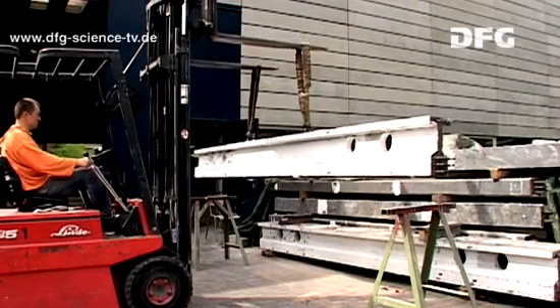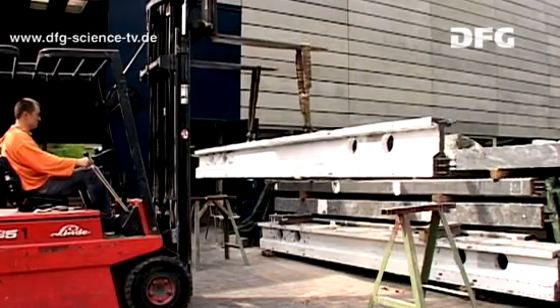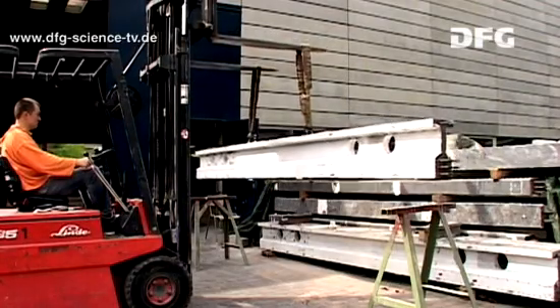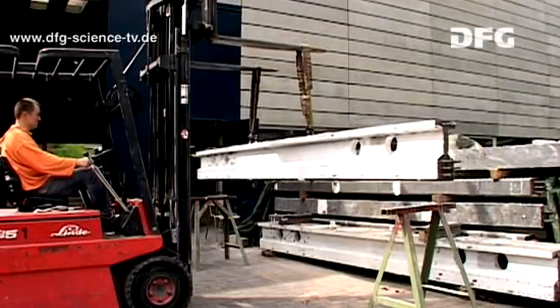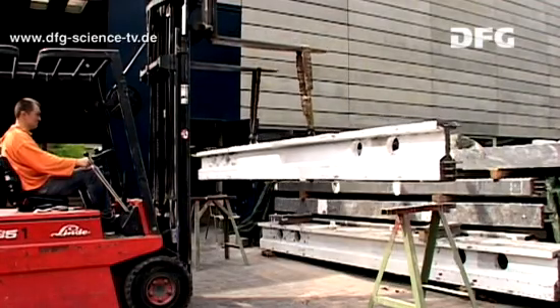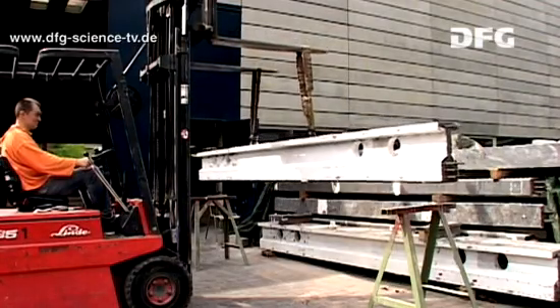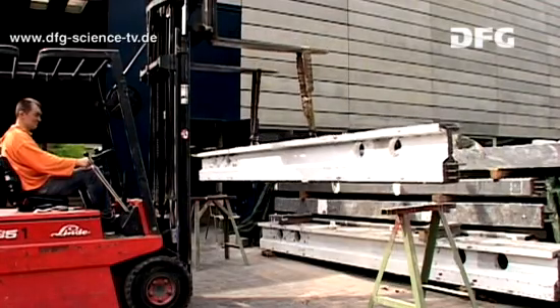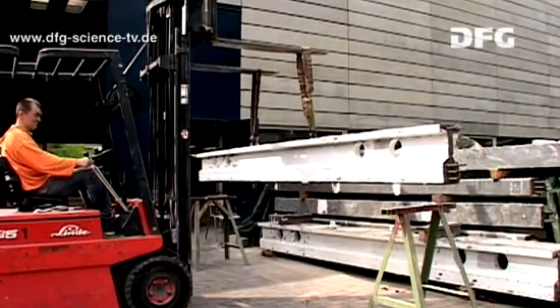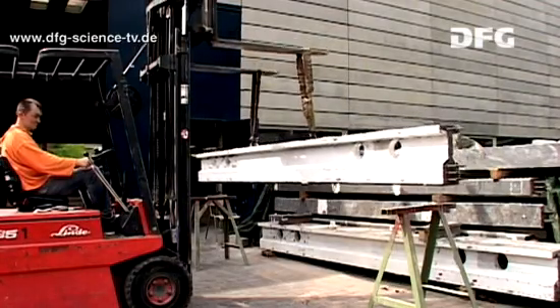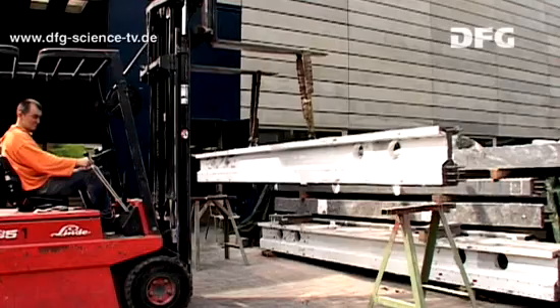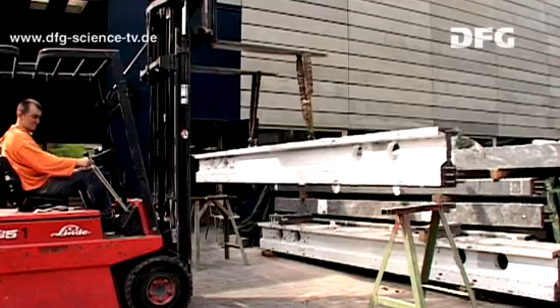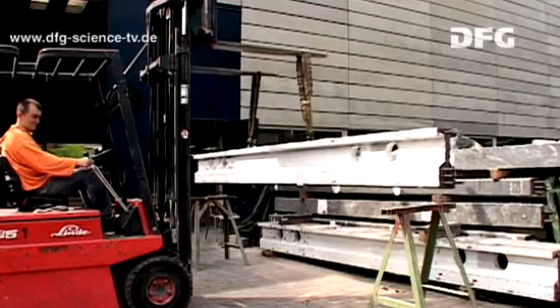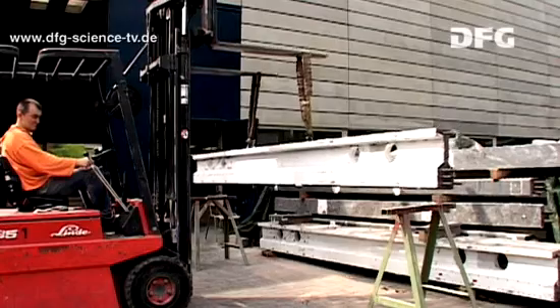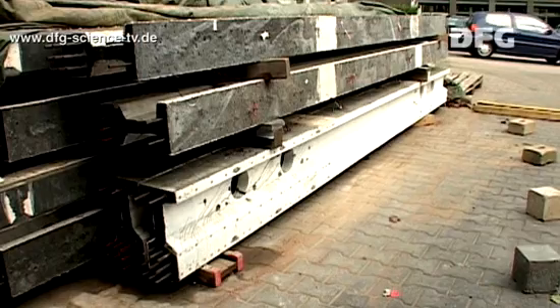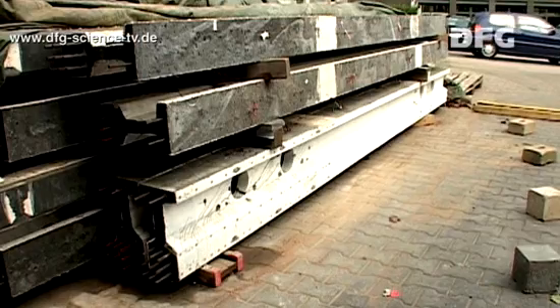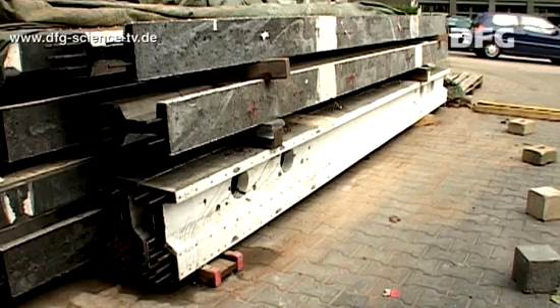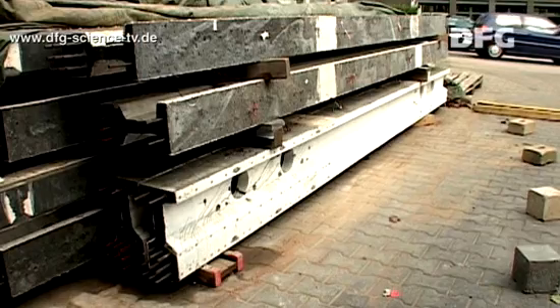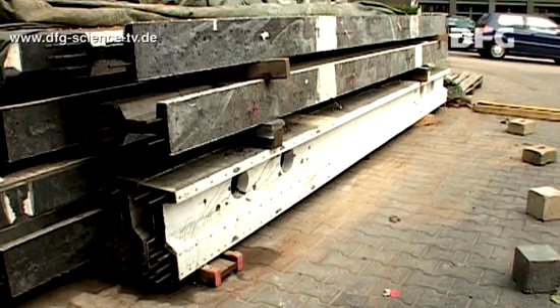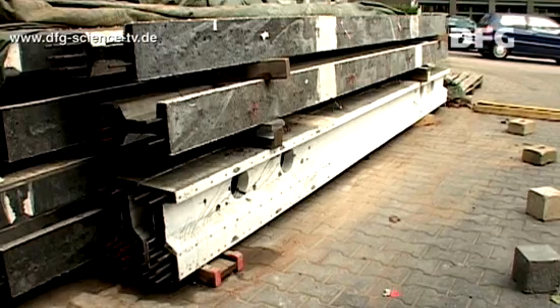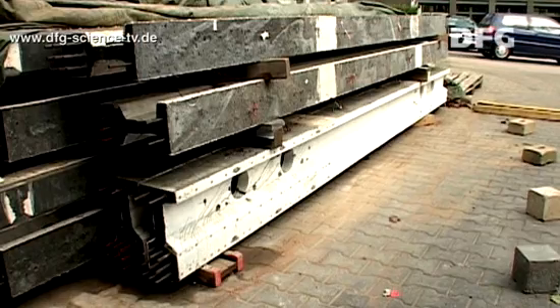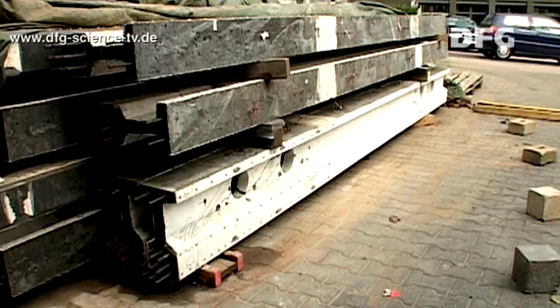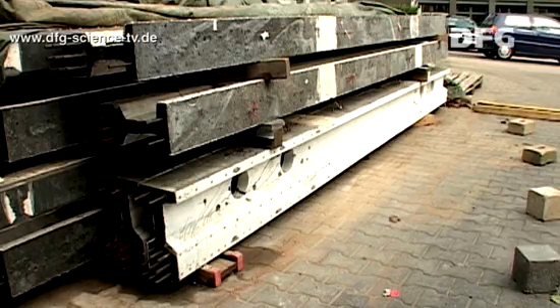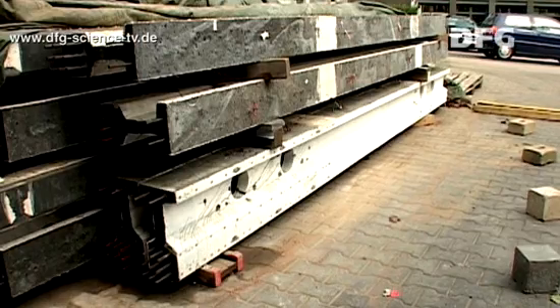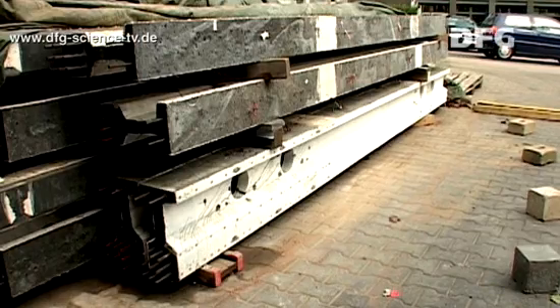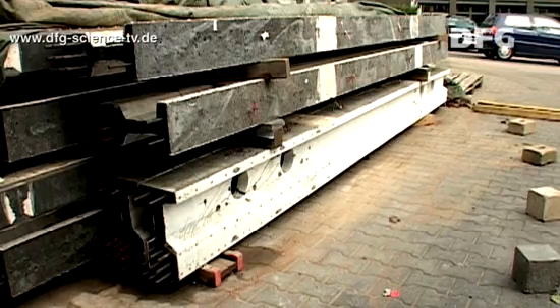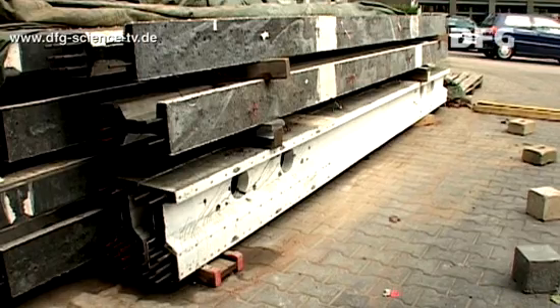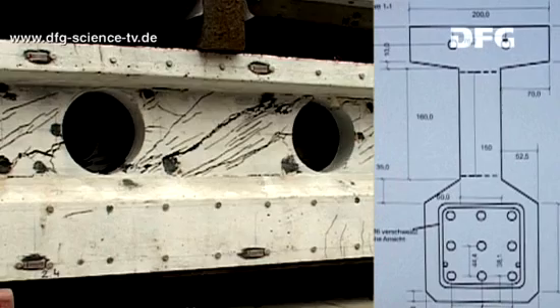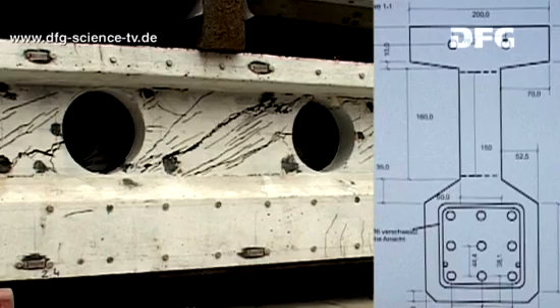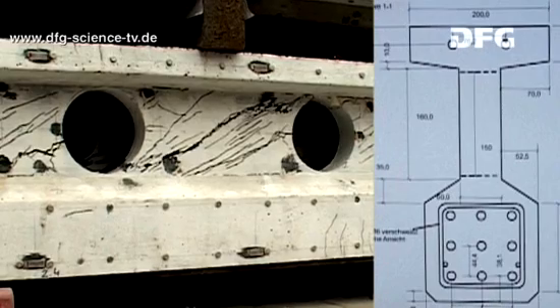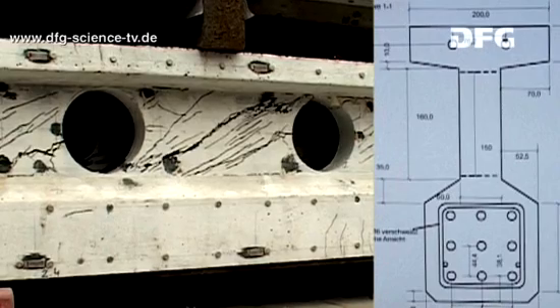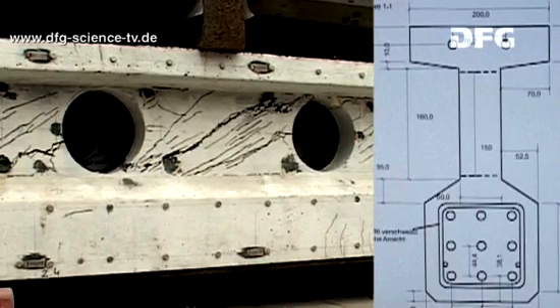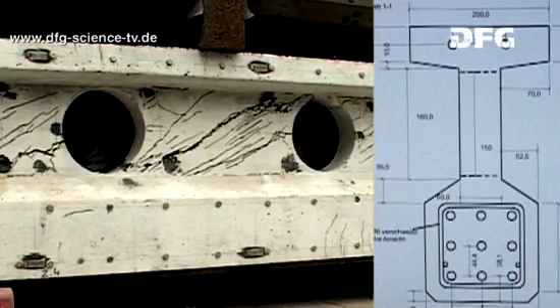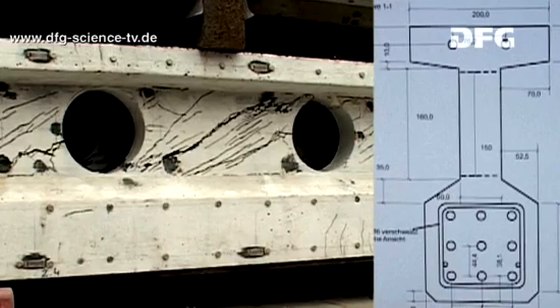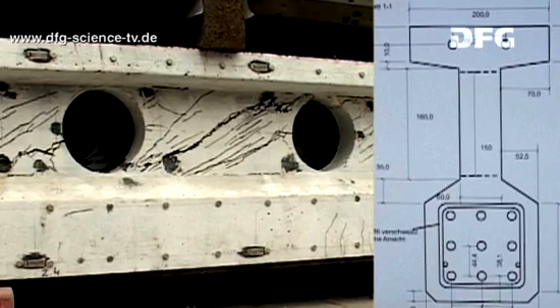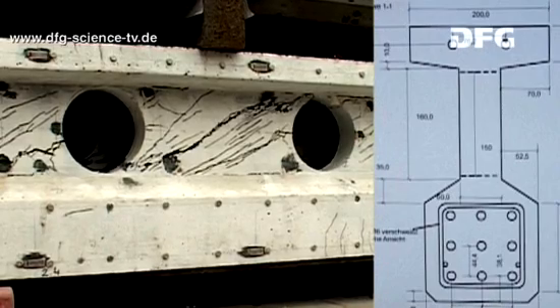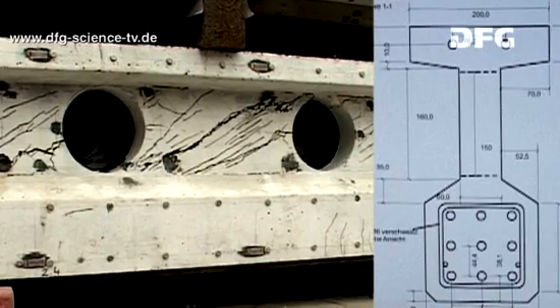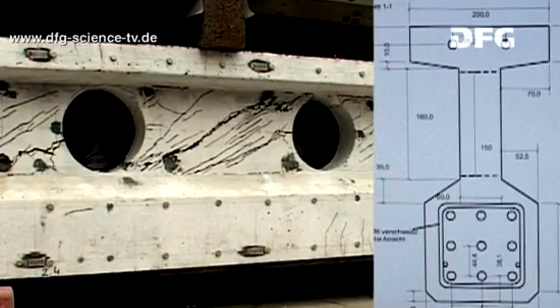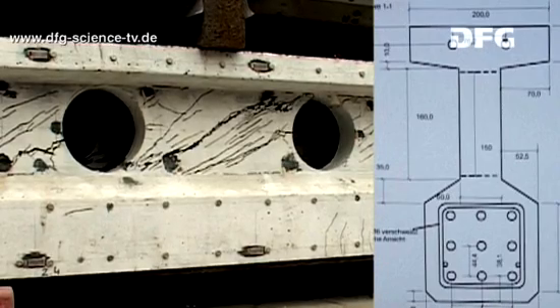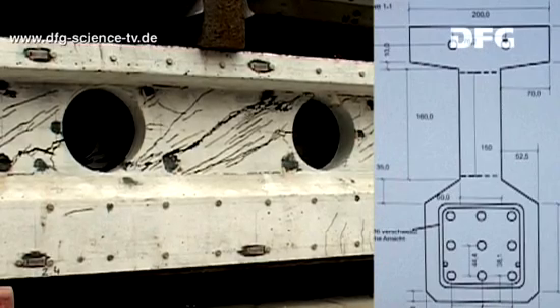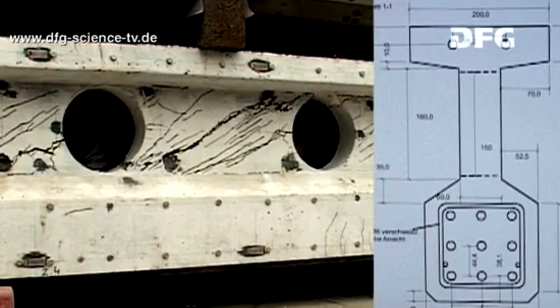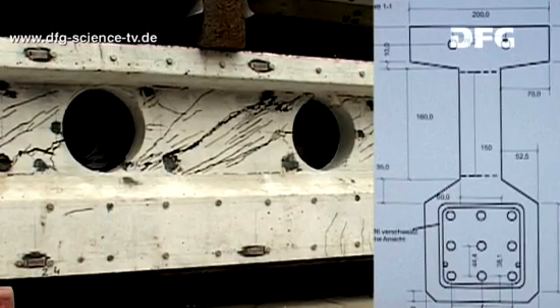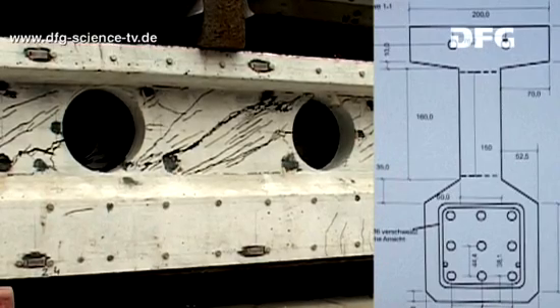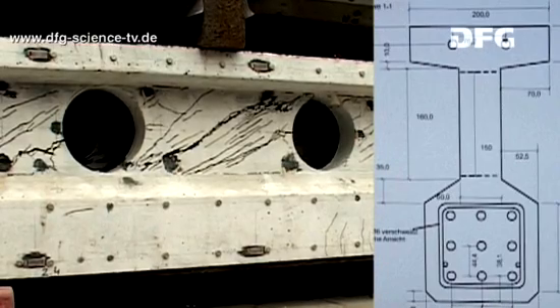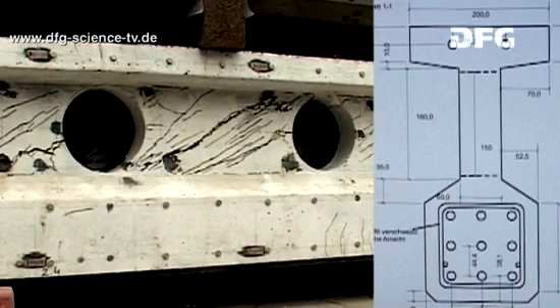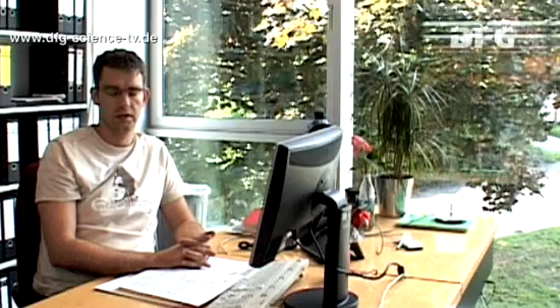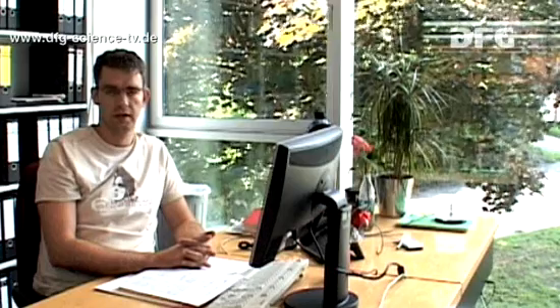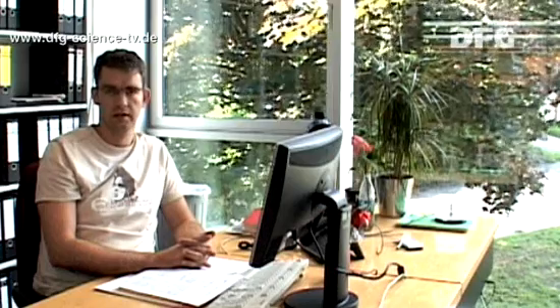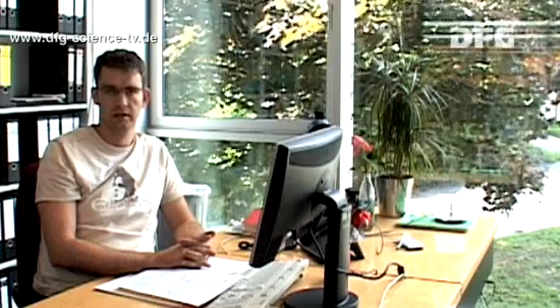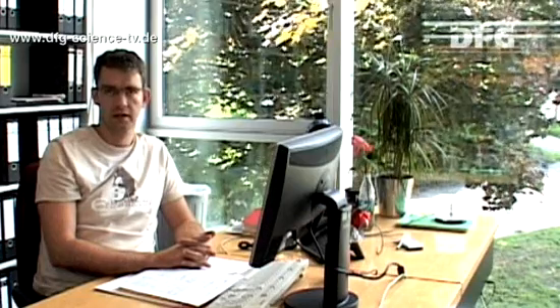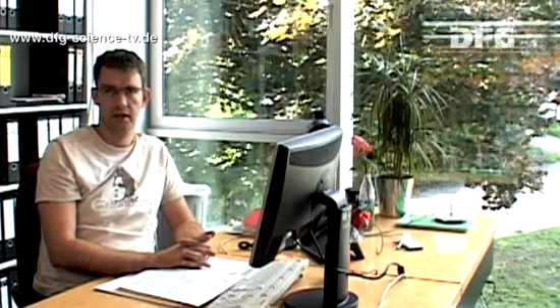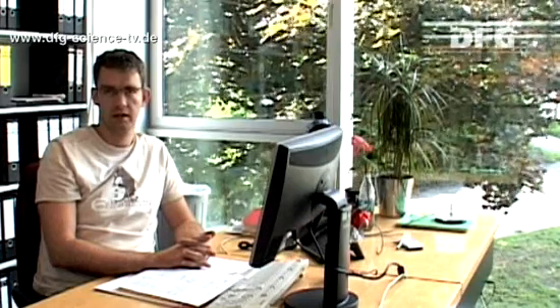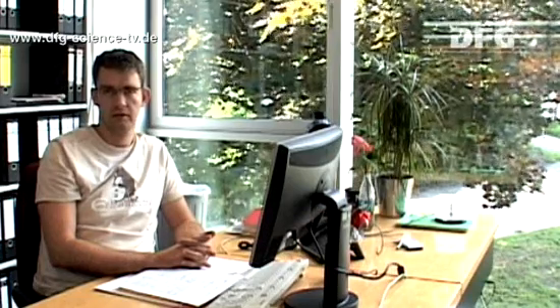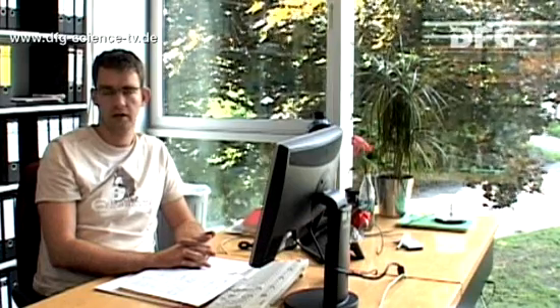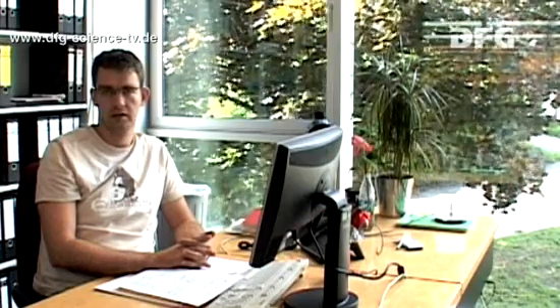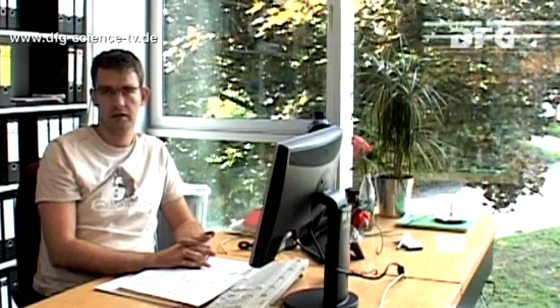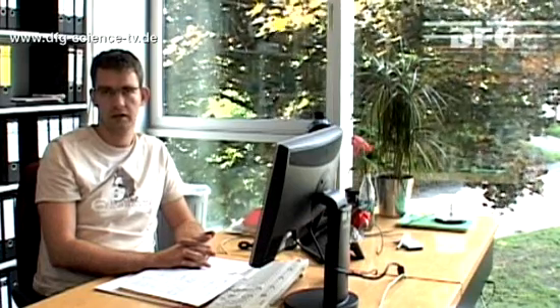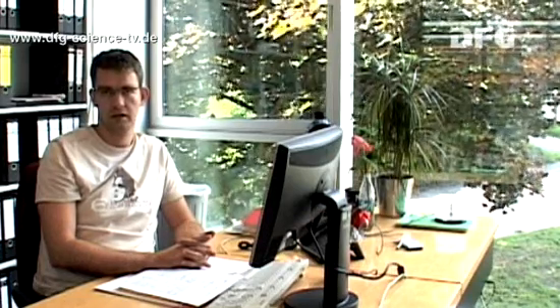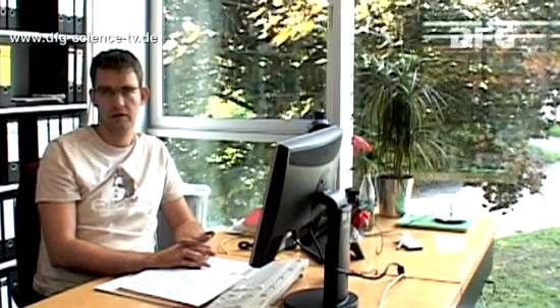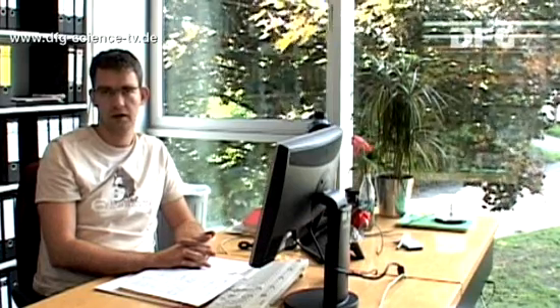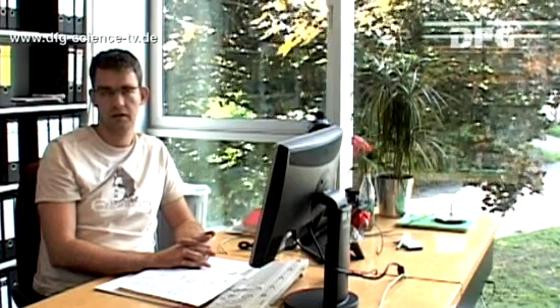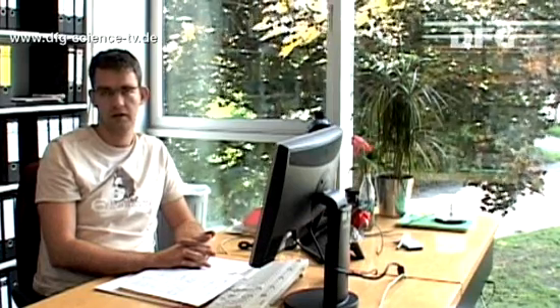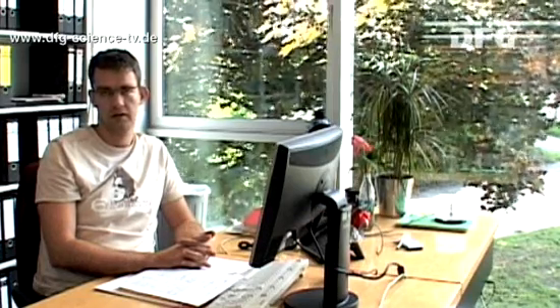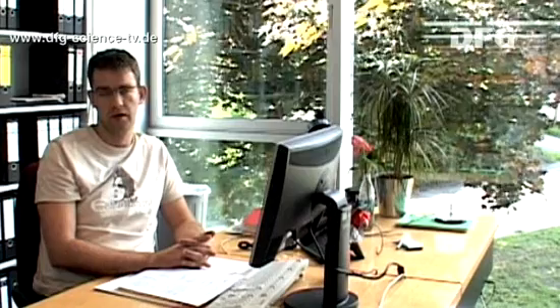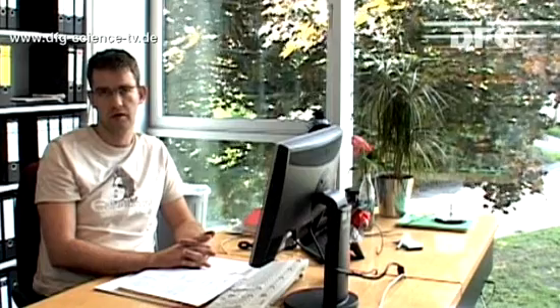These beams are about 4 meters 70 long and about 40 centimeters high. The next beams we're going to fabricate will be even bigger.